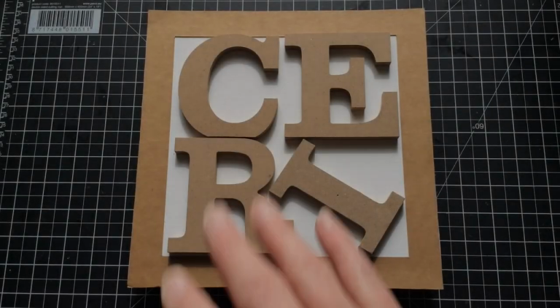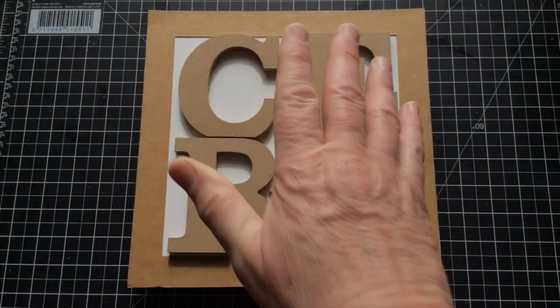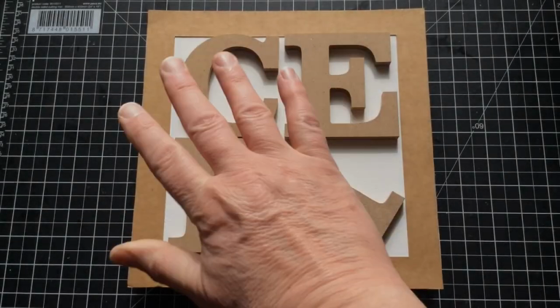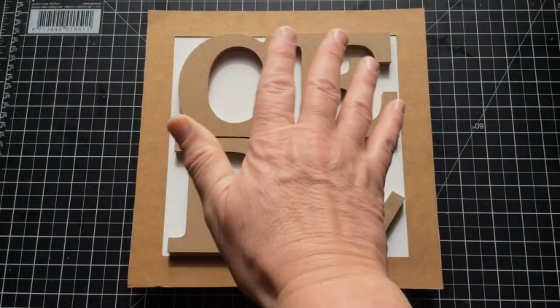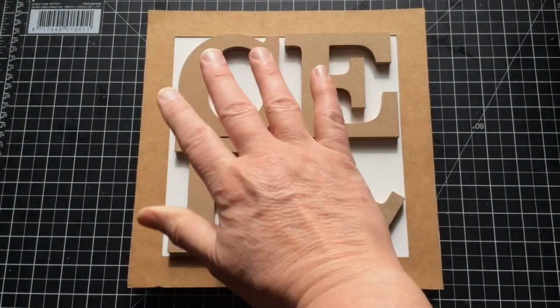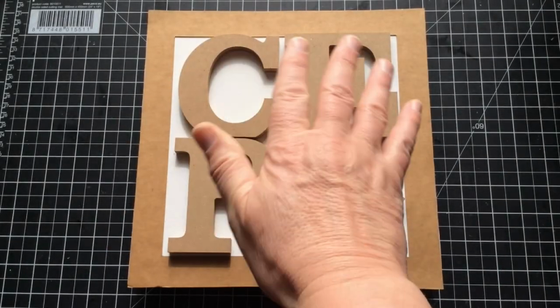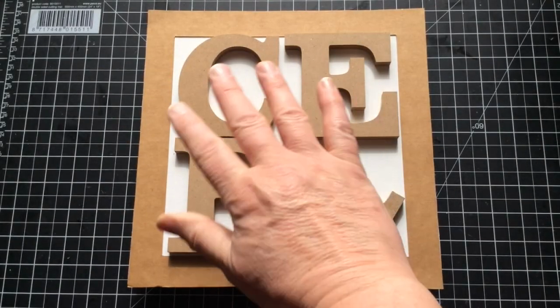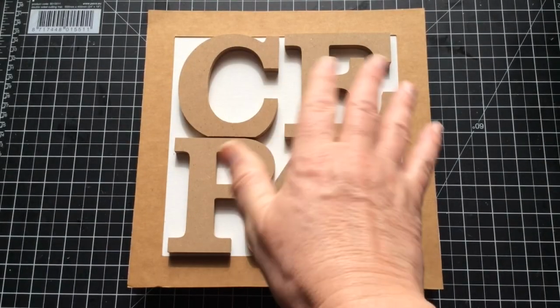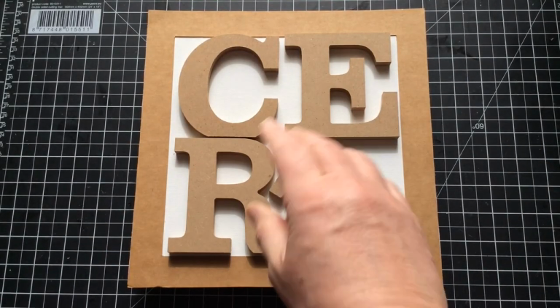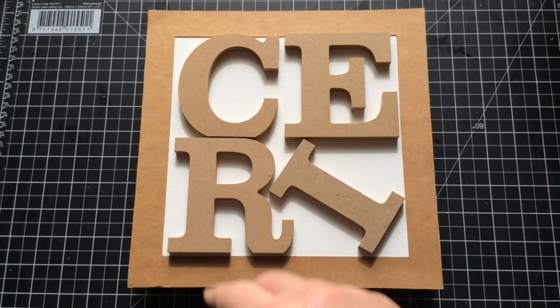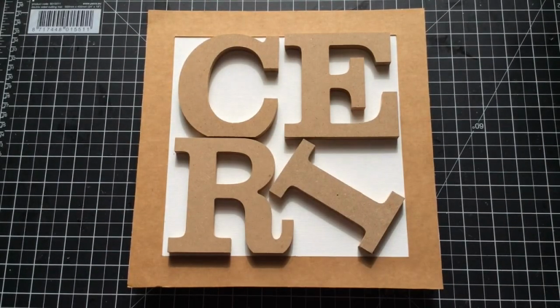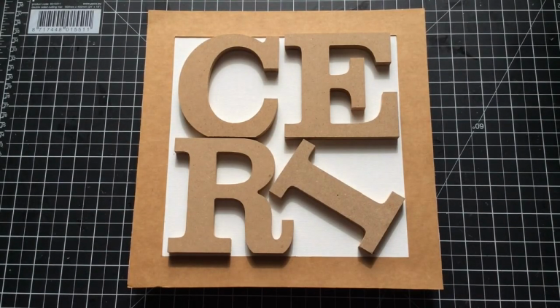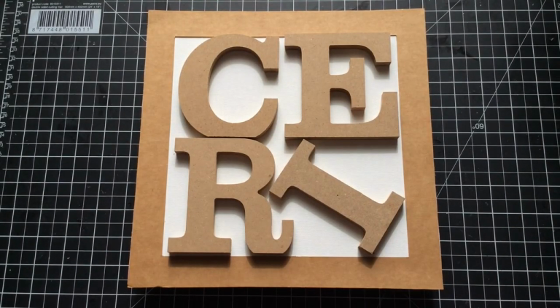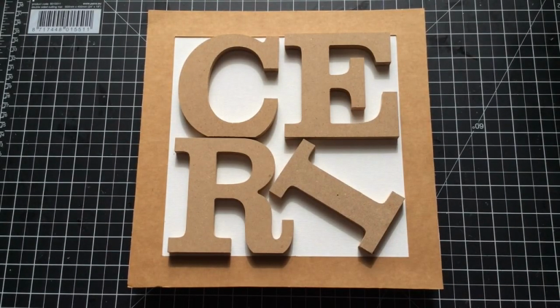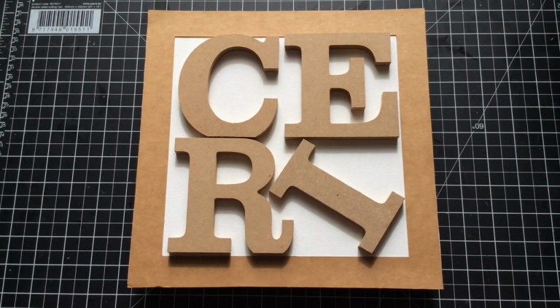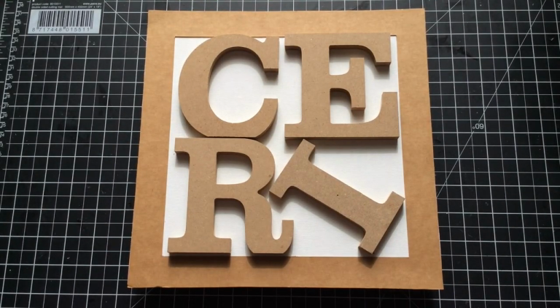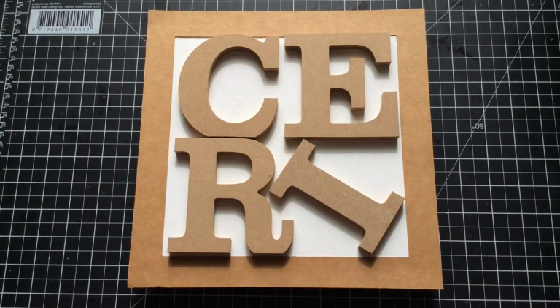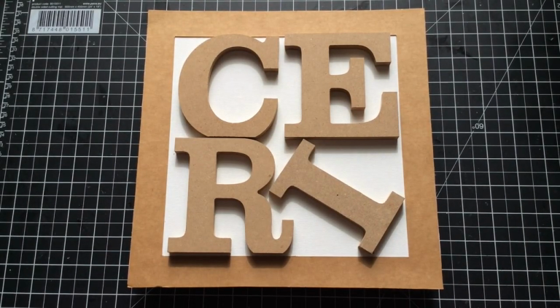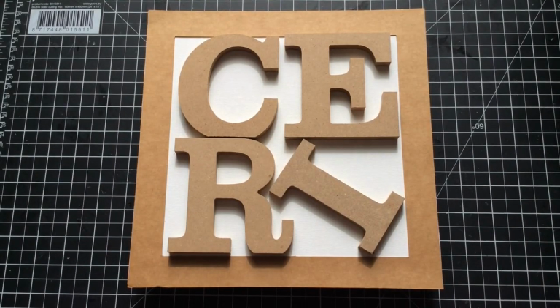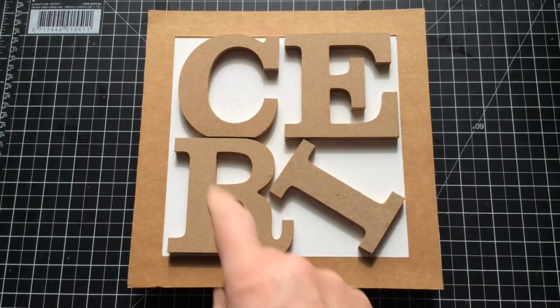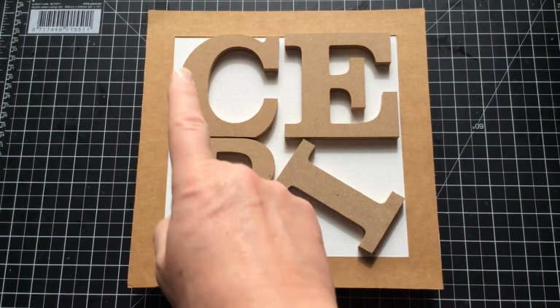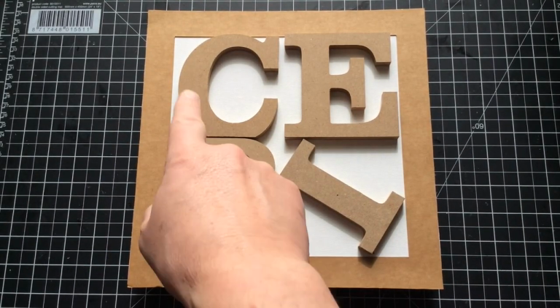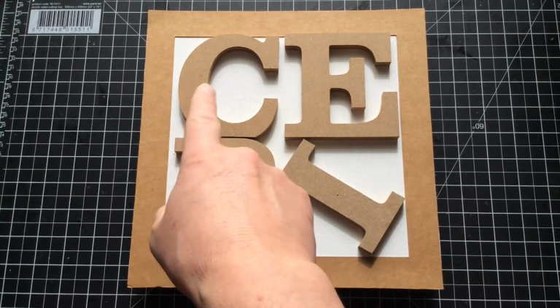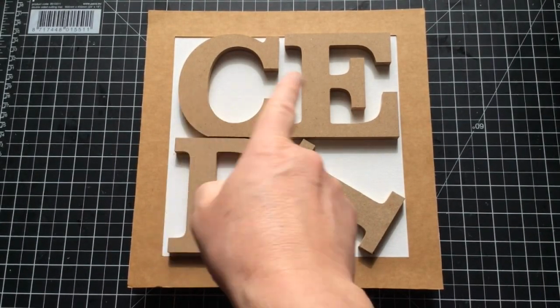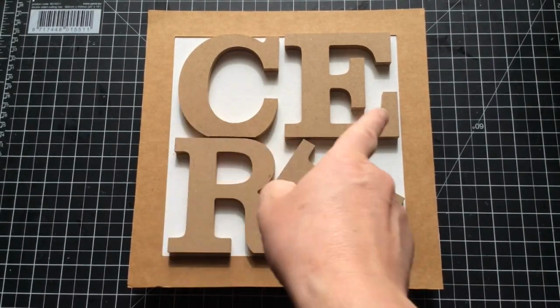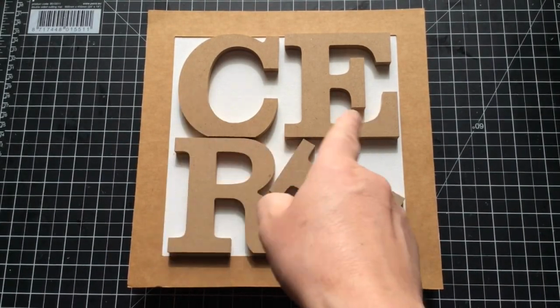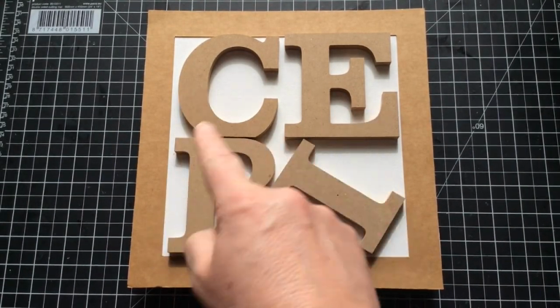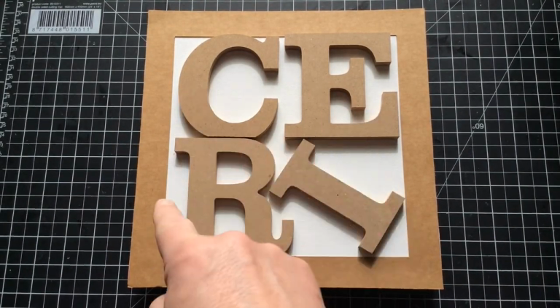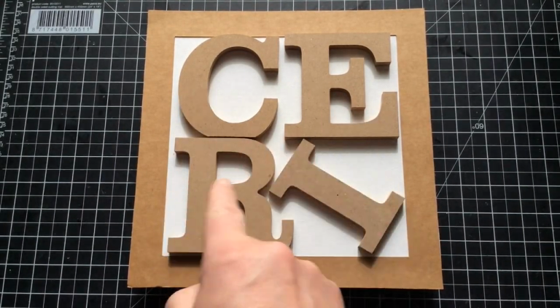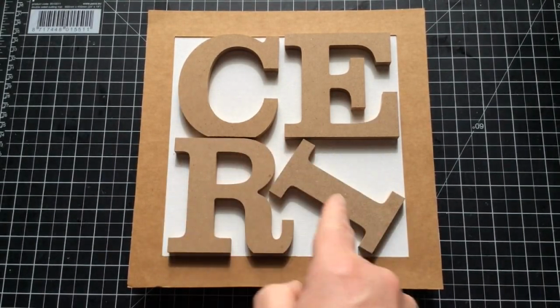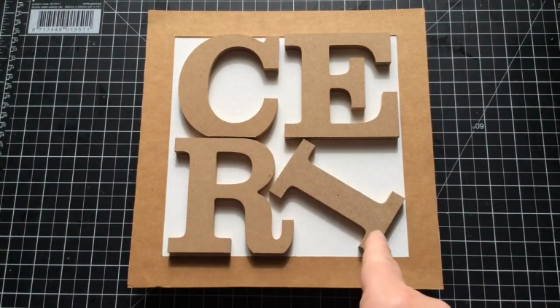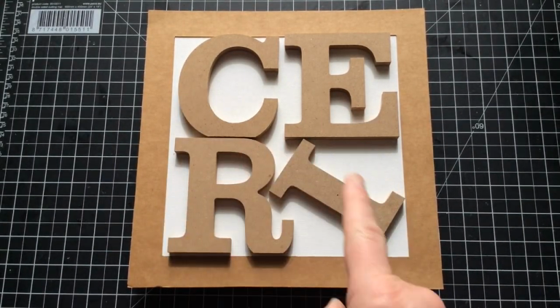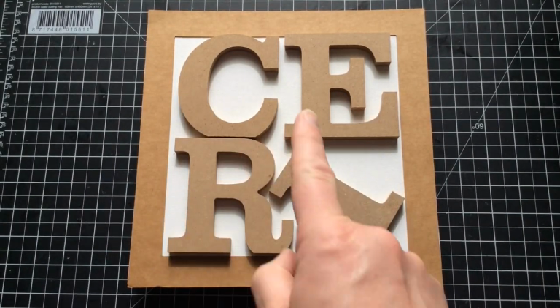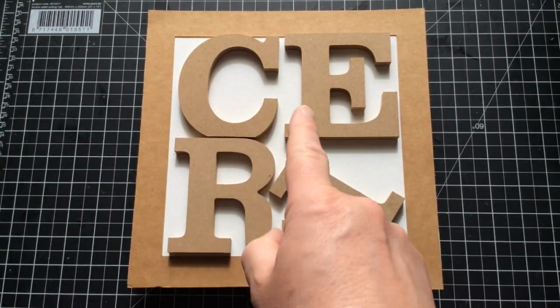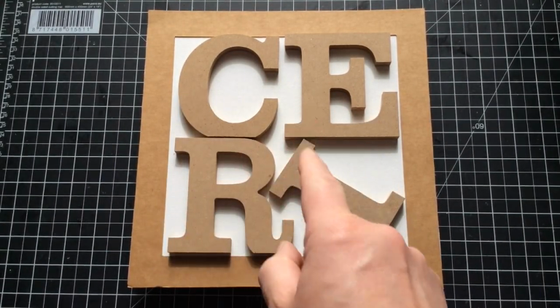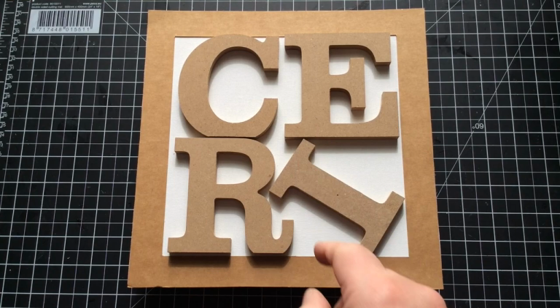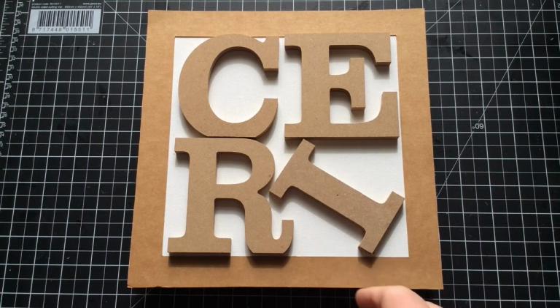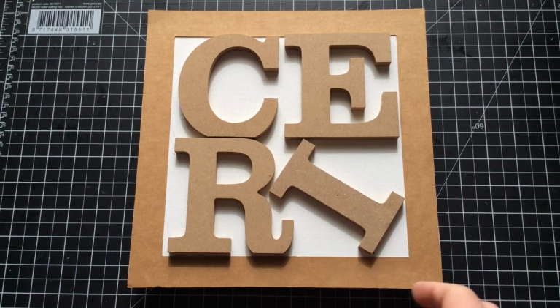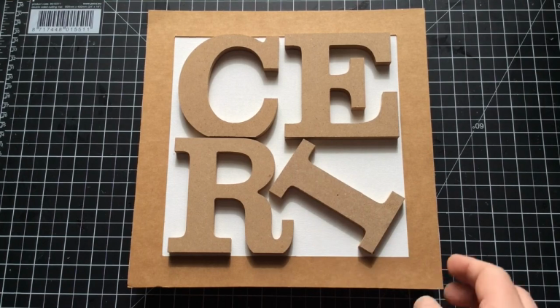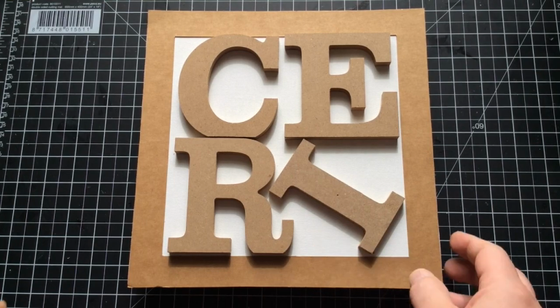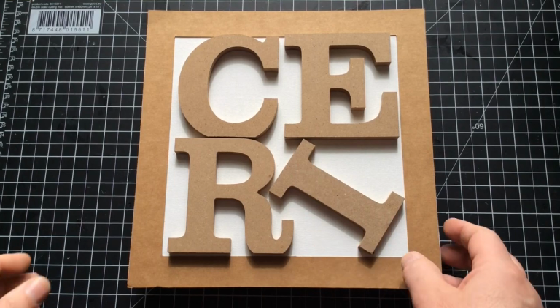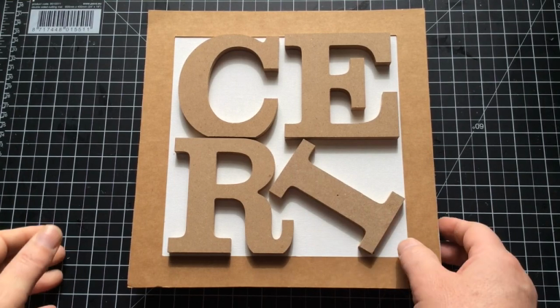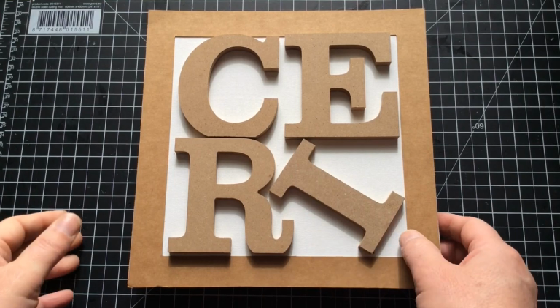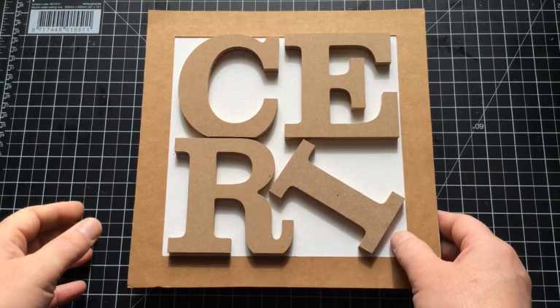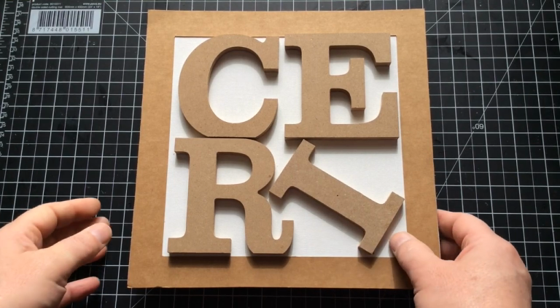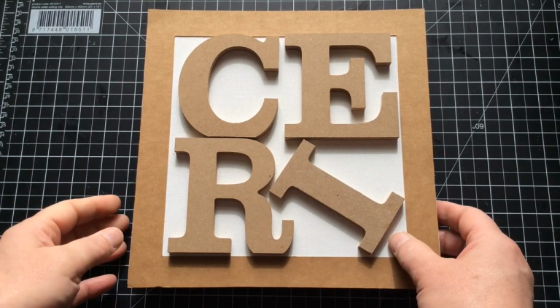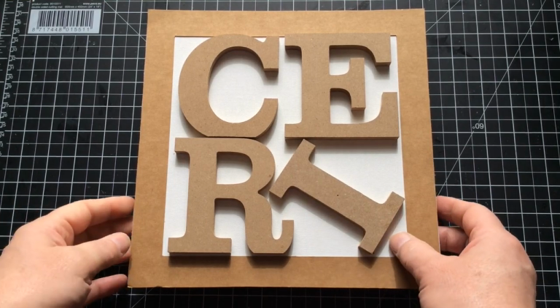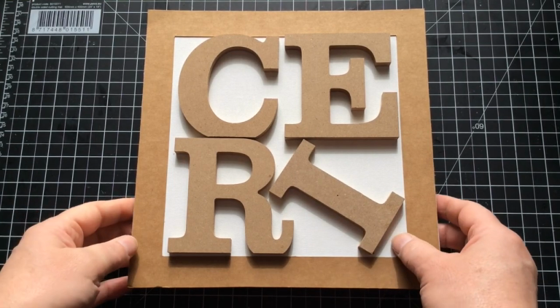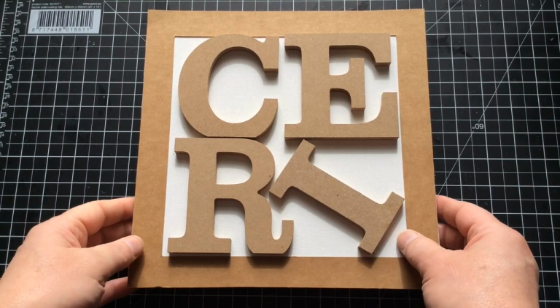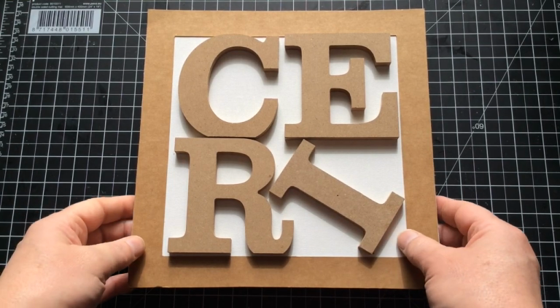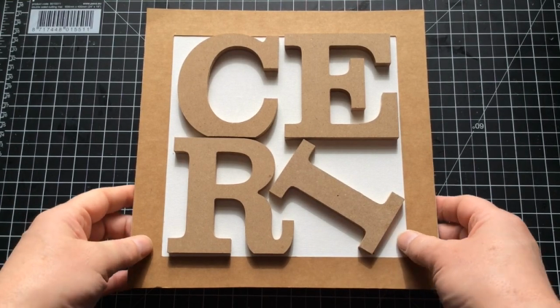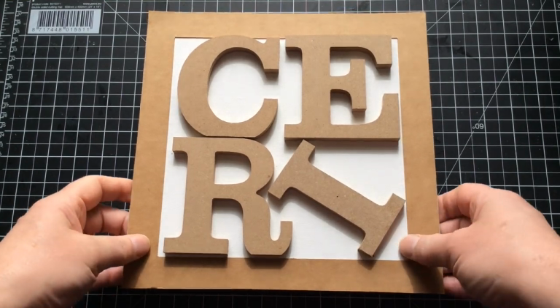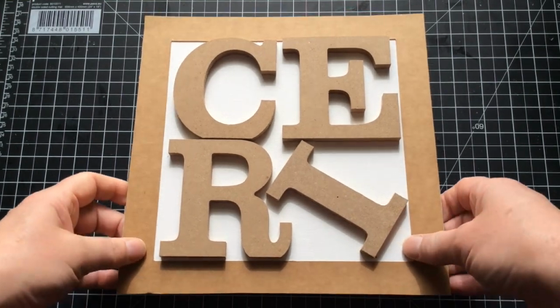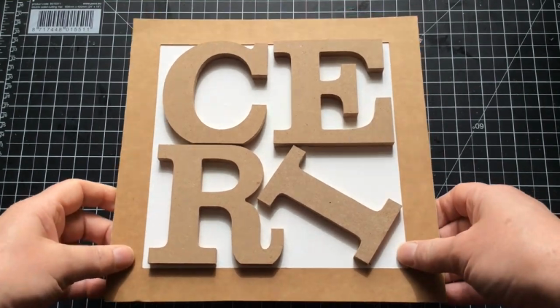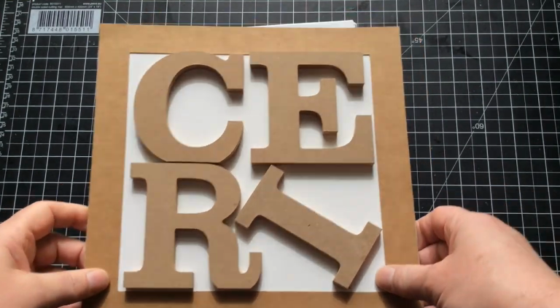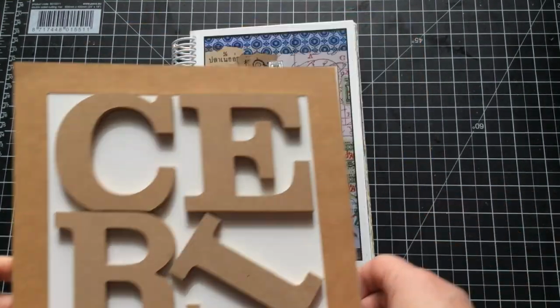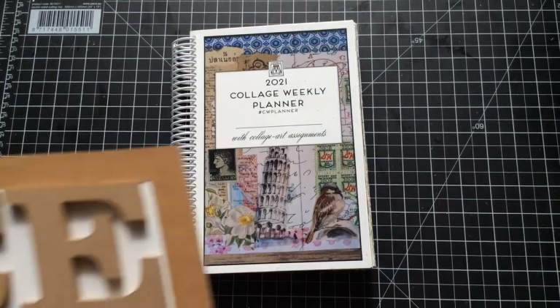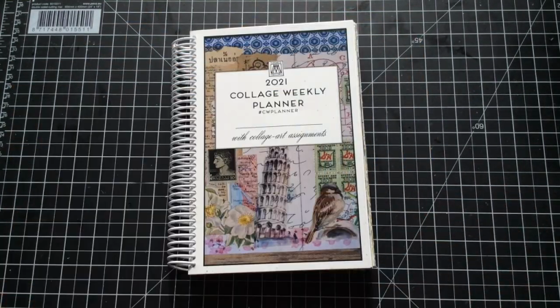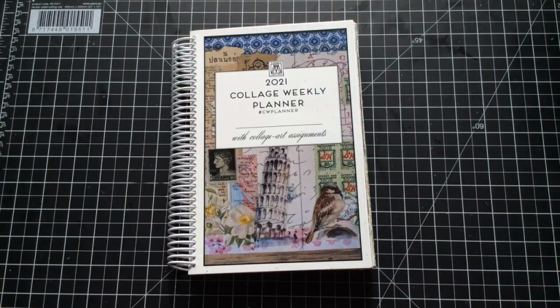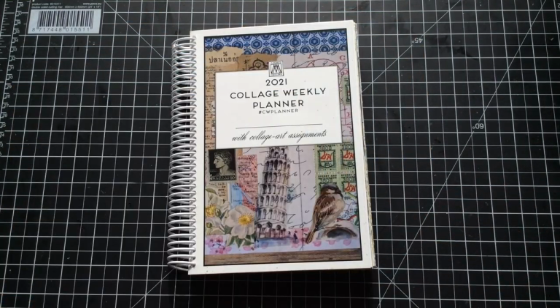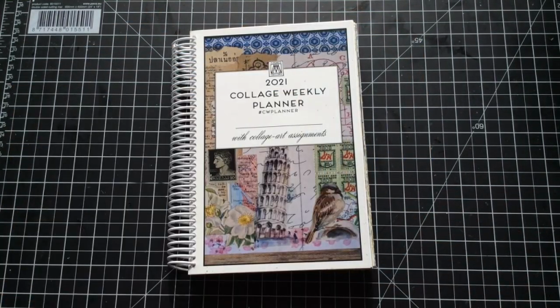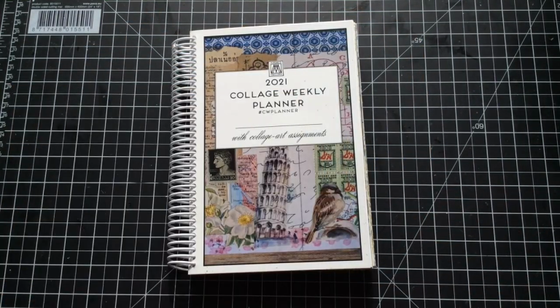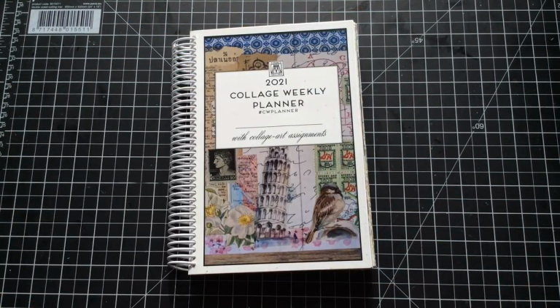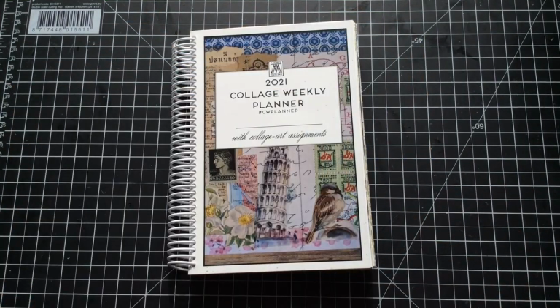Hello everyone, Kerry the Crafter here - that's C-E-R-I - the Crafter, and we're on week 17.